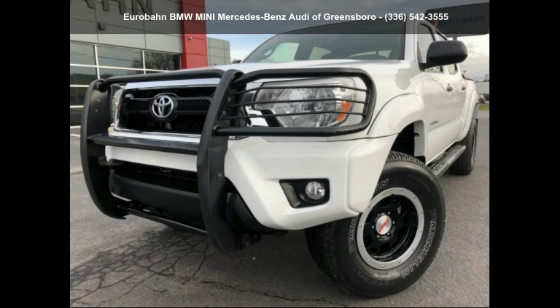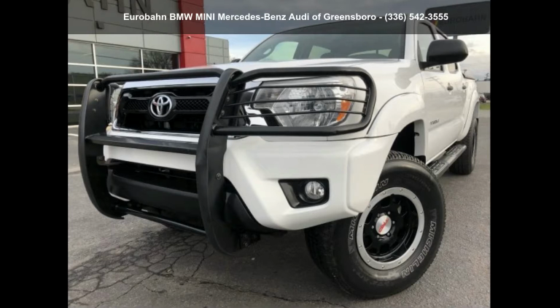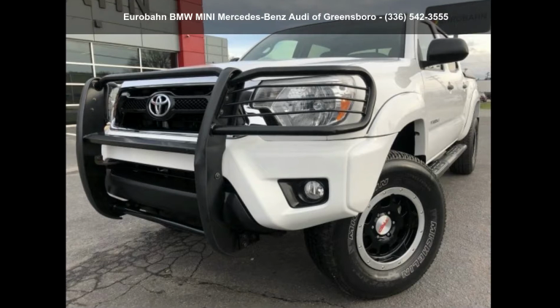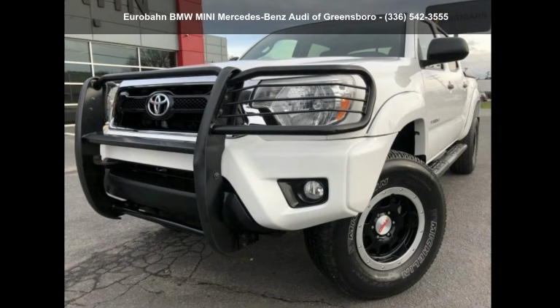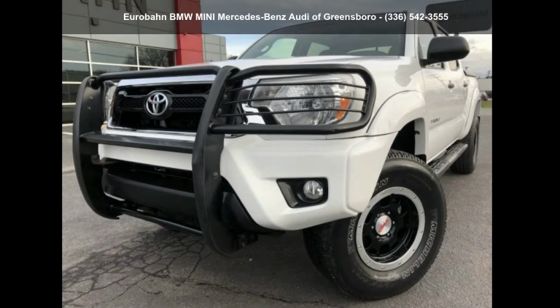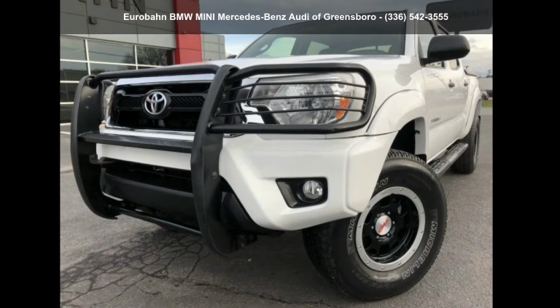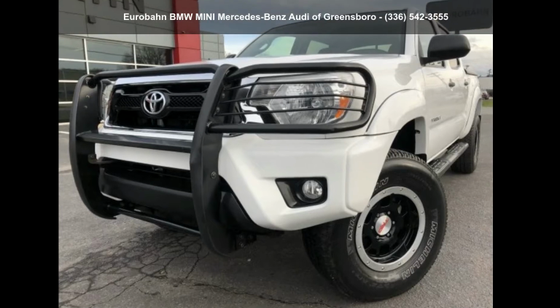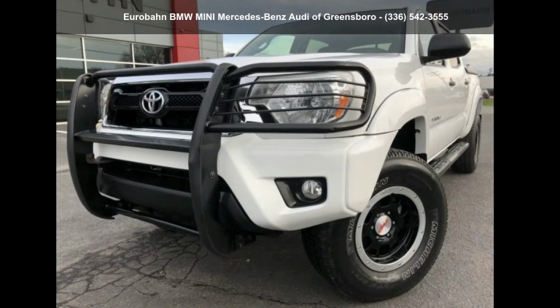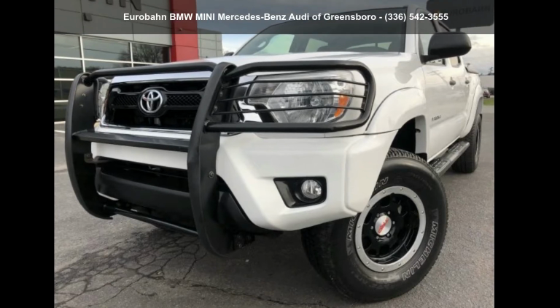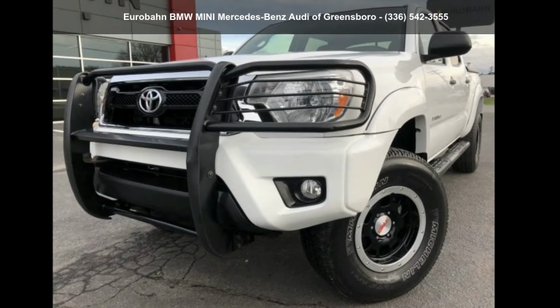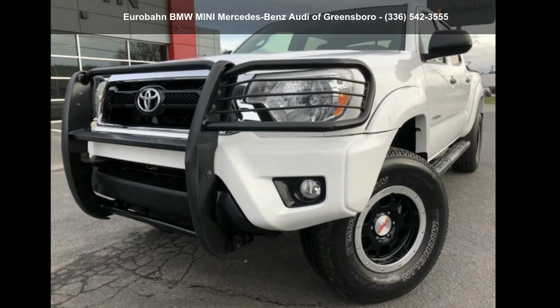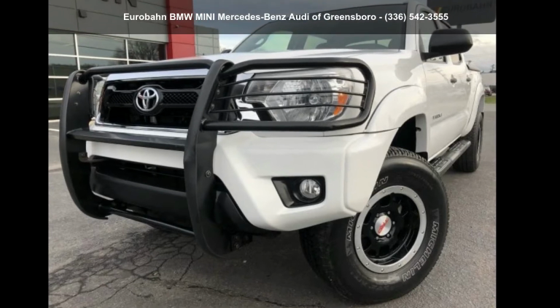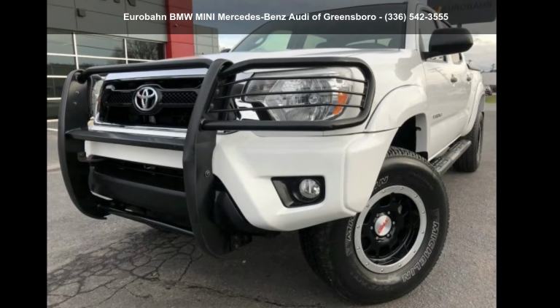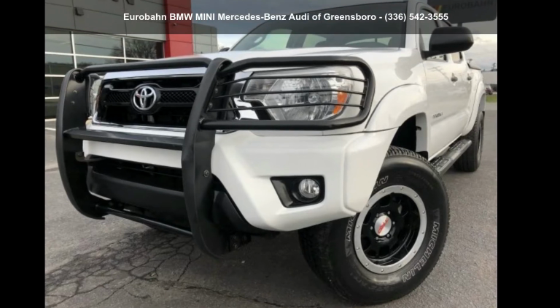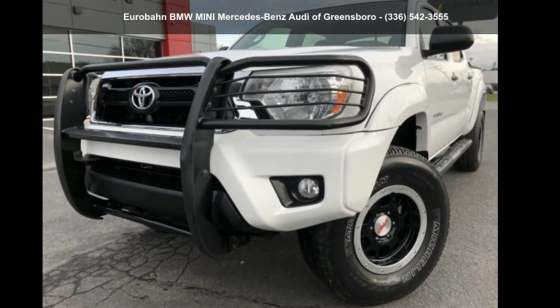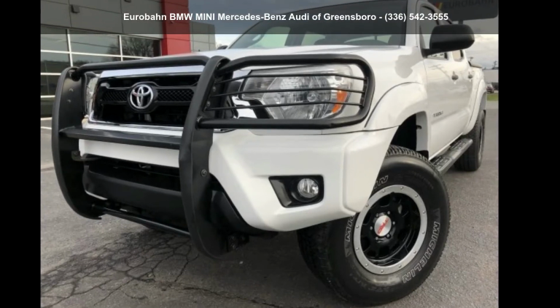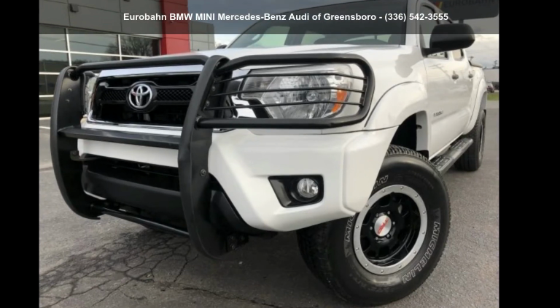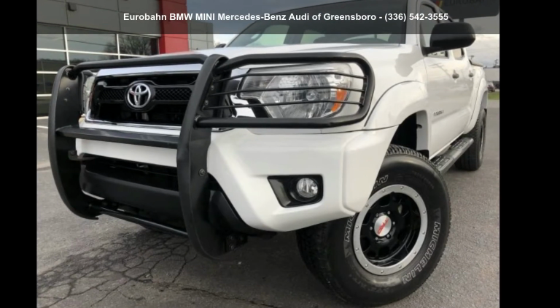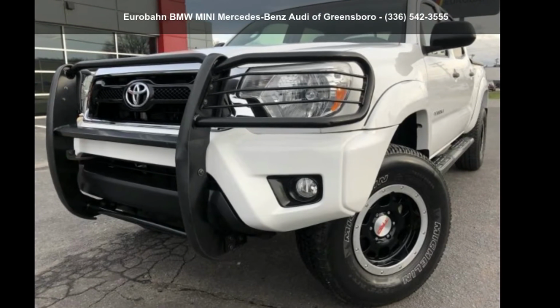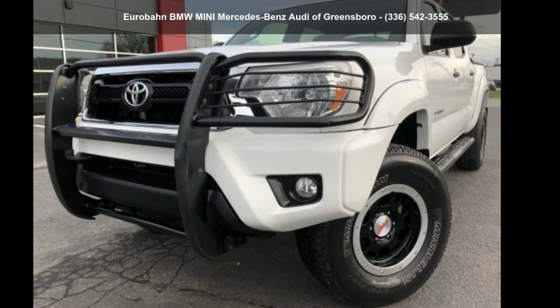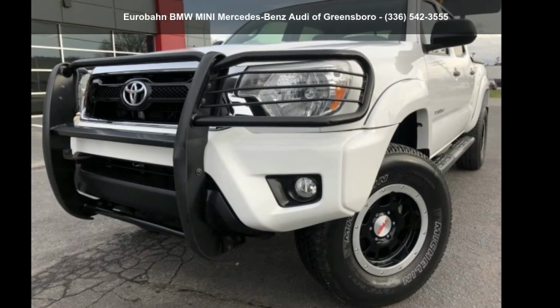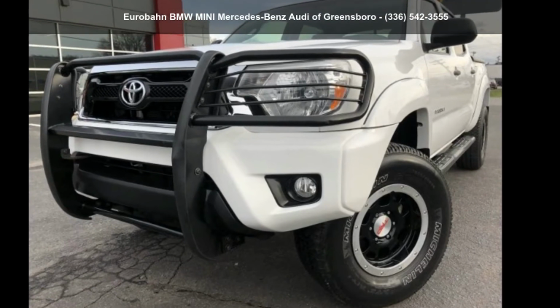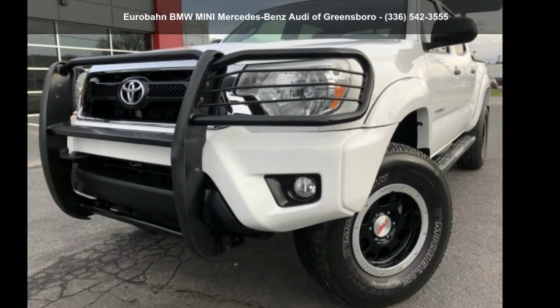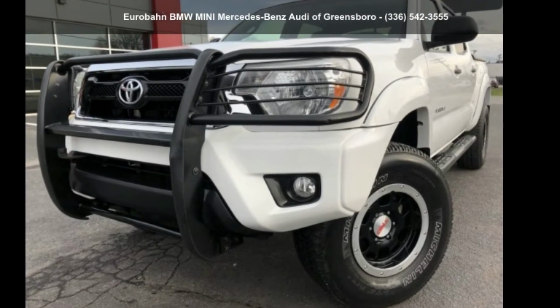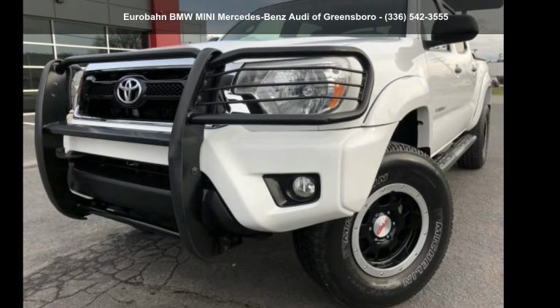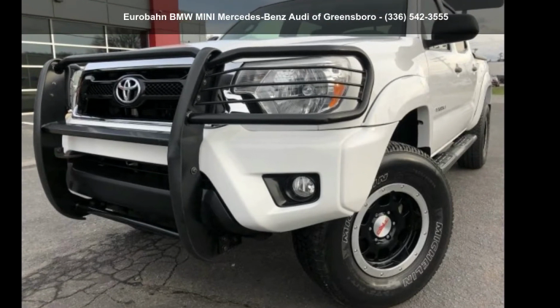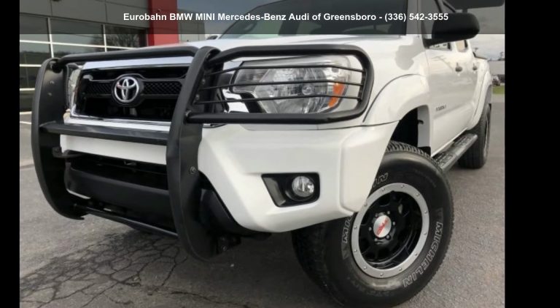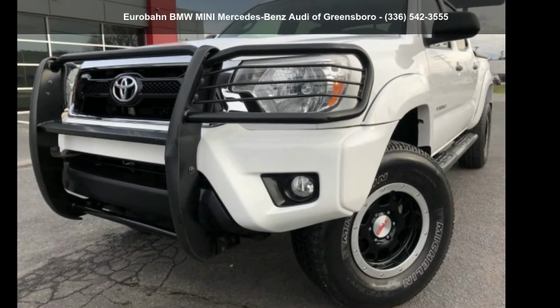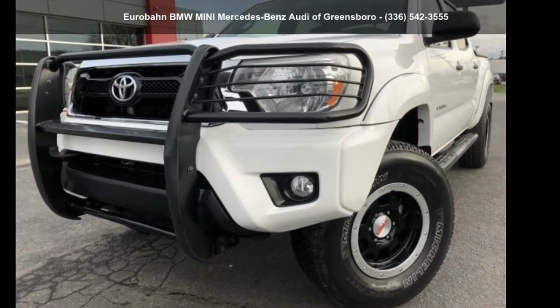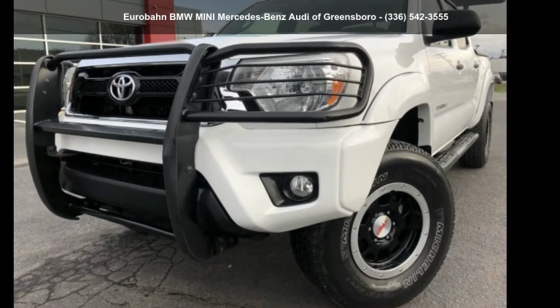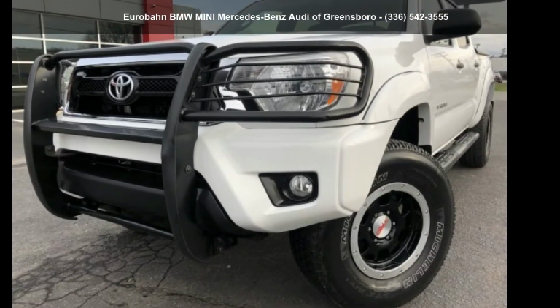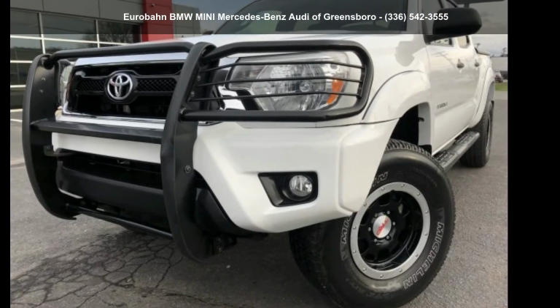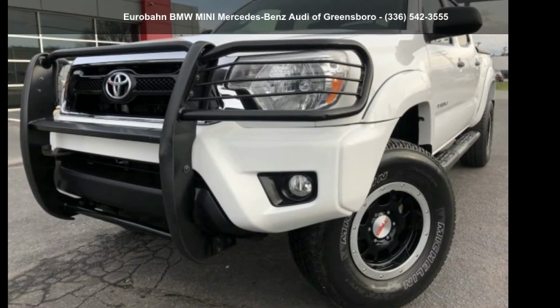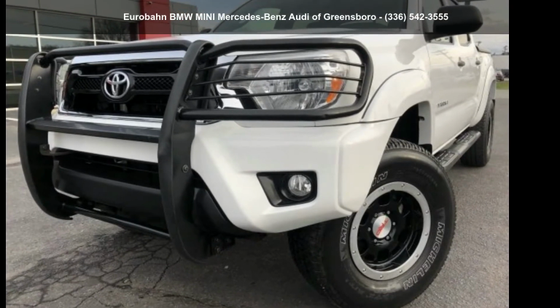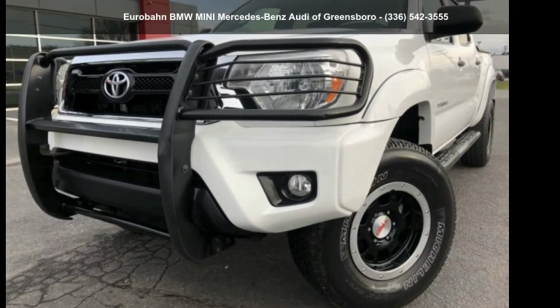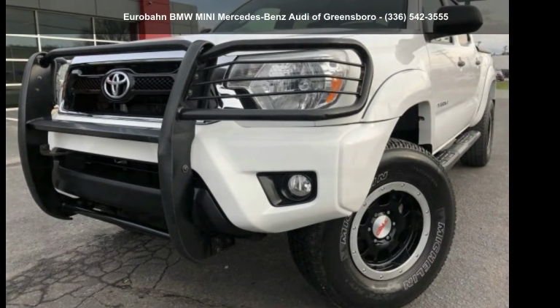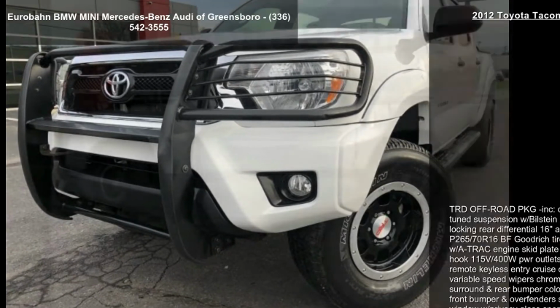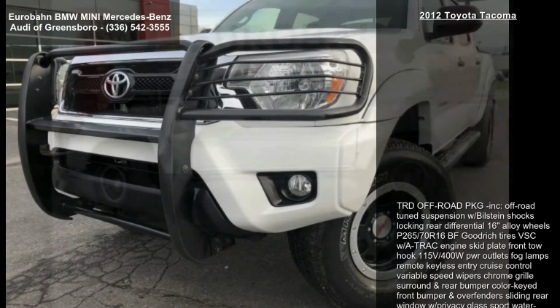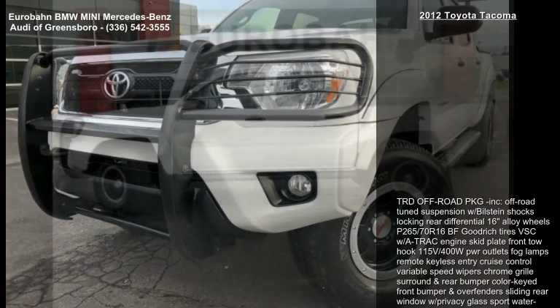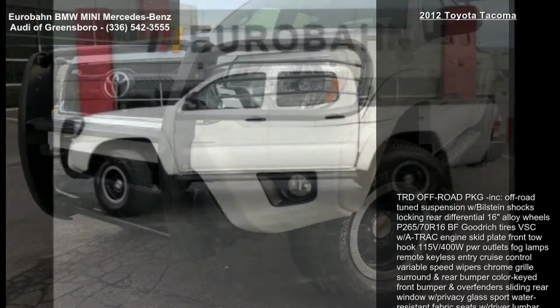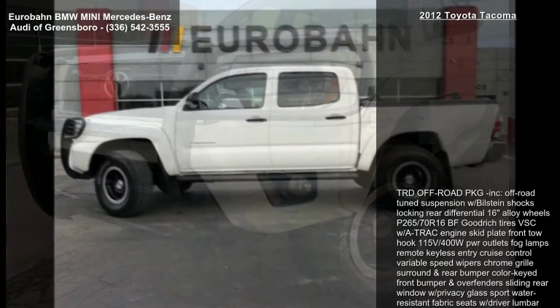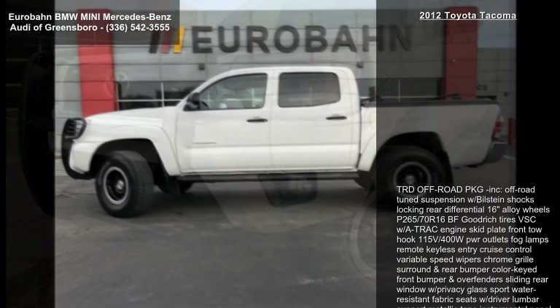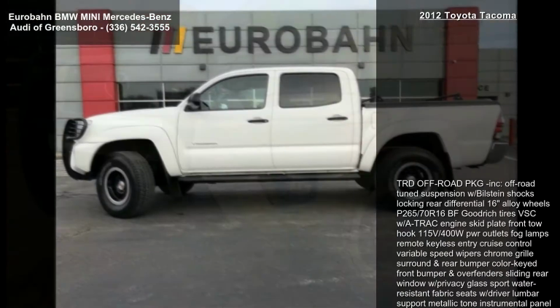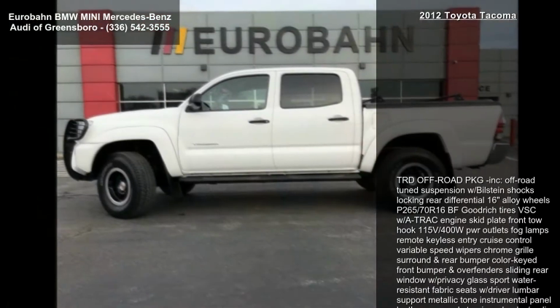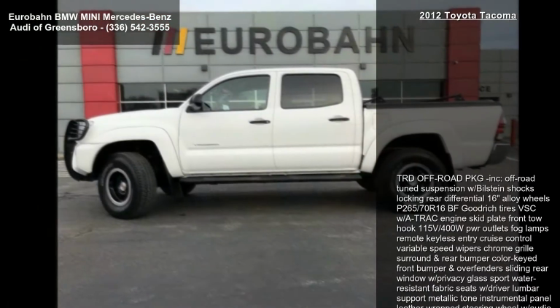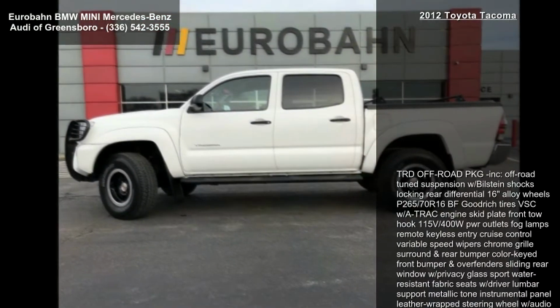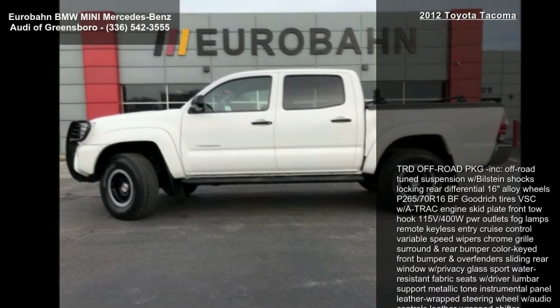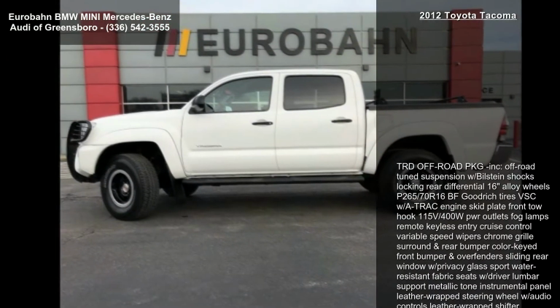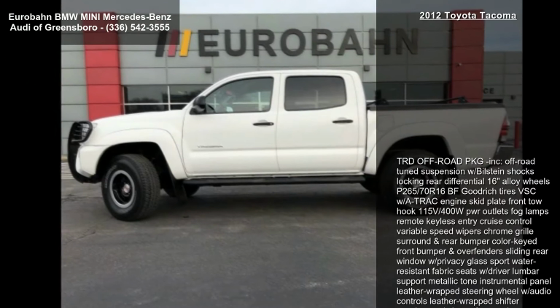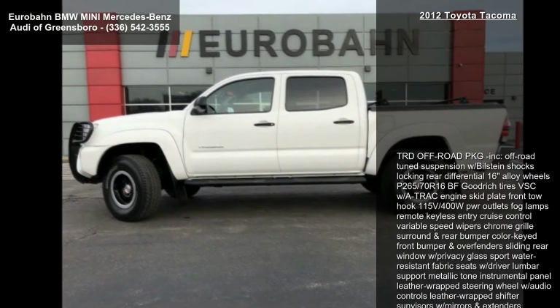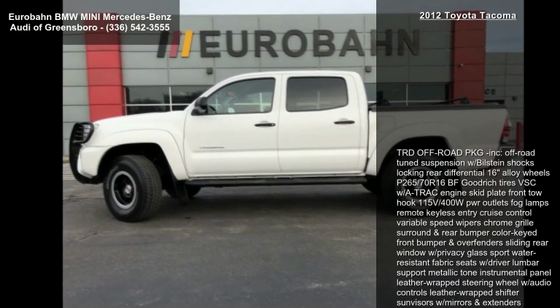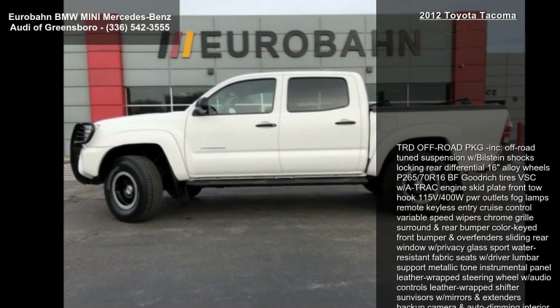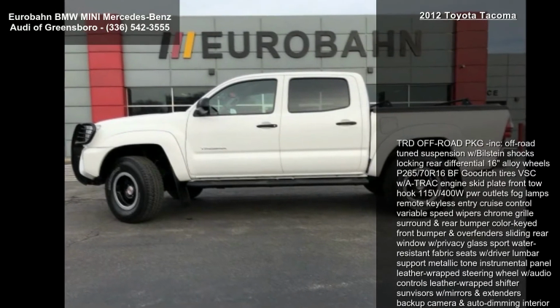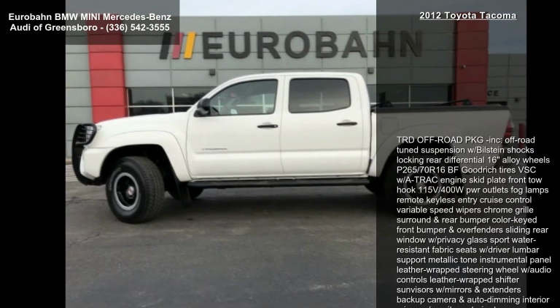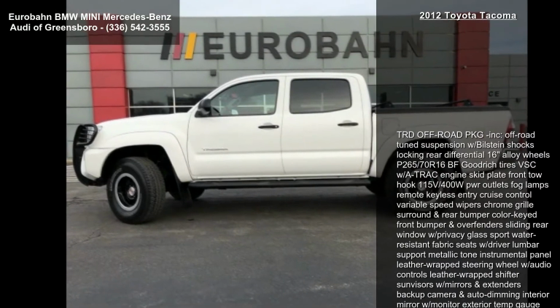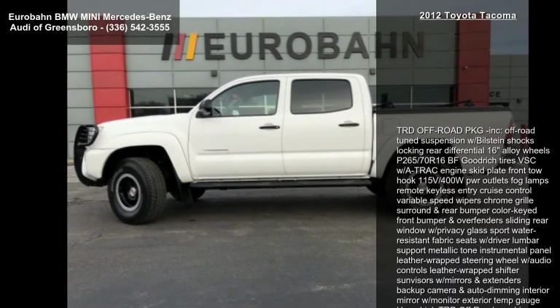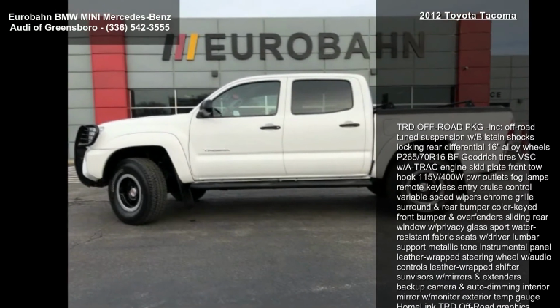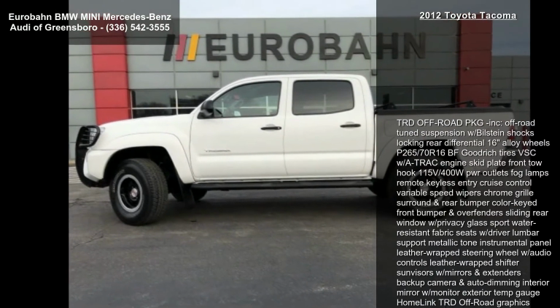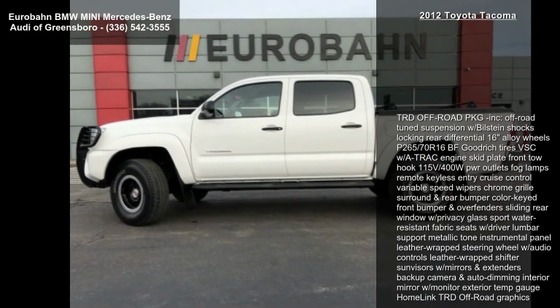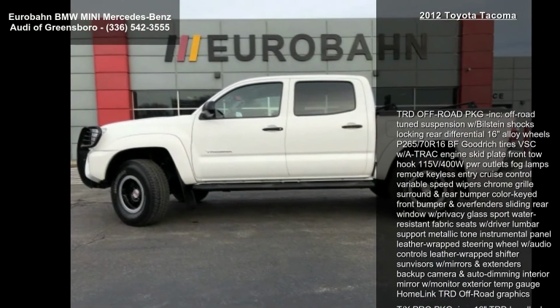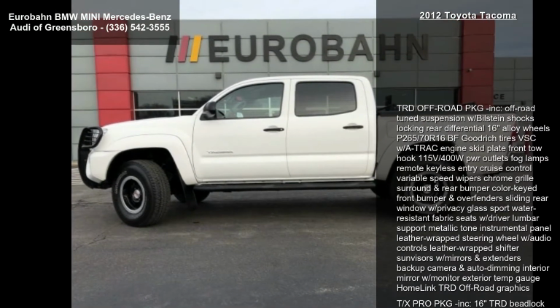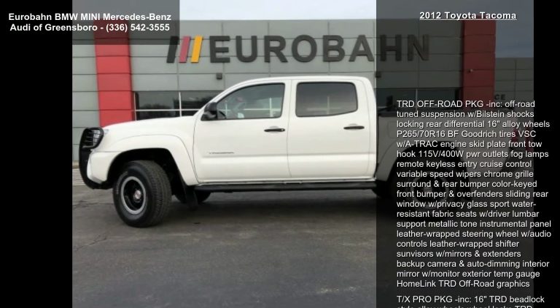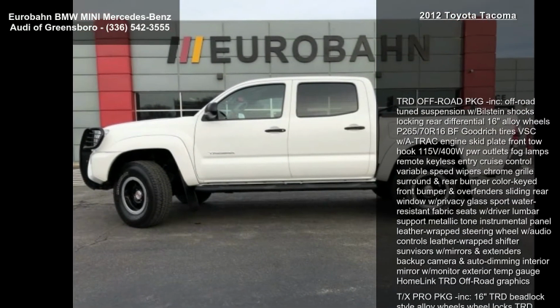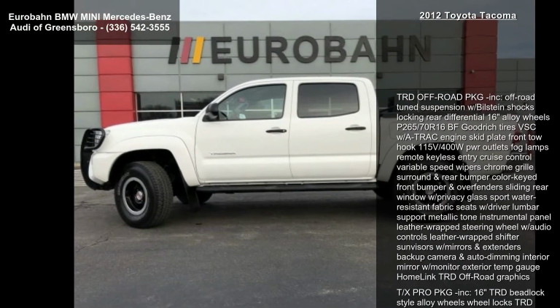Presenting the Toyota 2012 Tacoma. If you are looking for a first-rate auto, this one could be yours today.